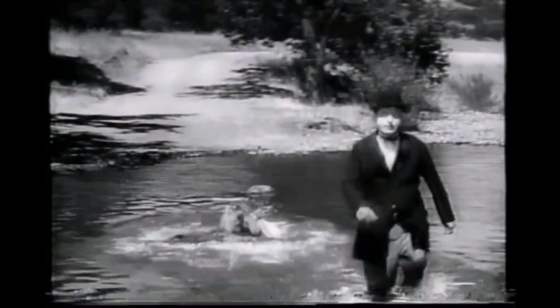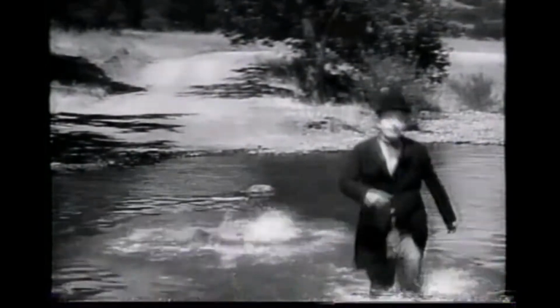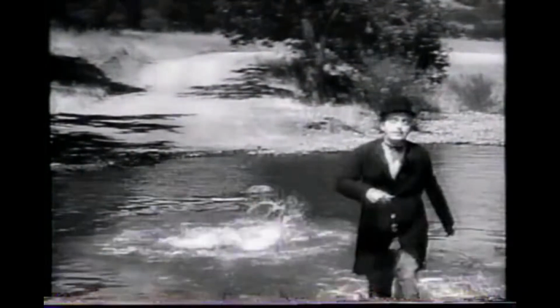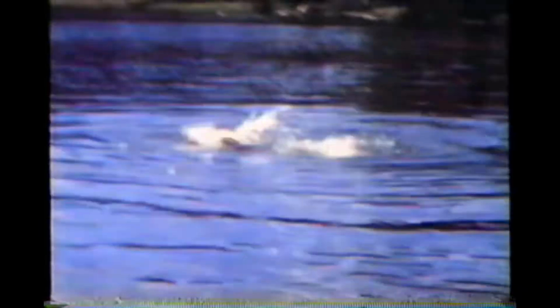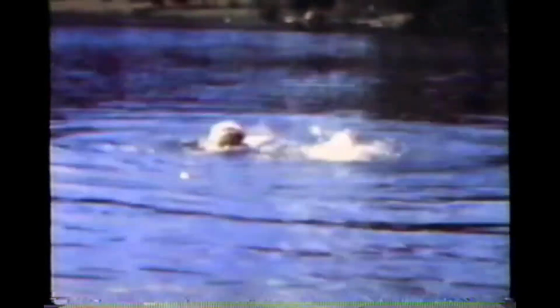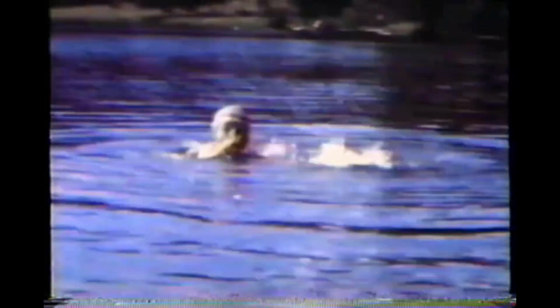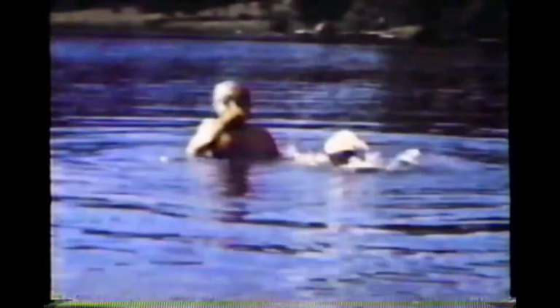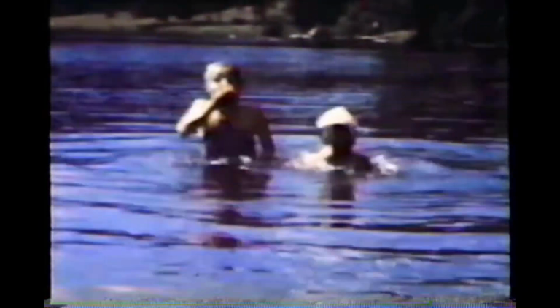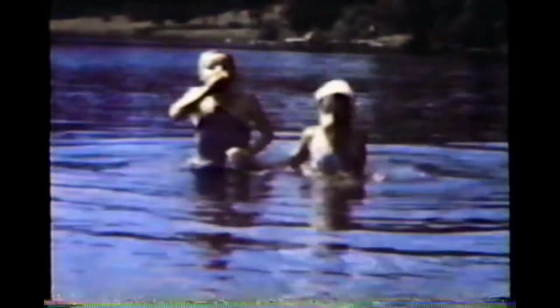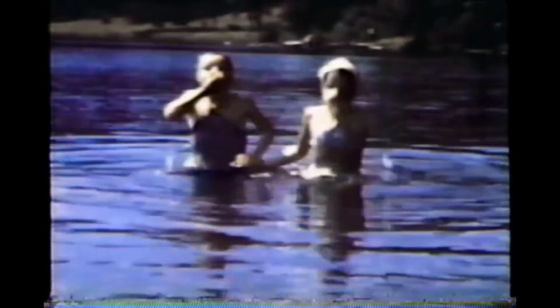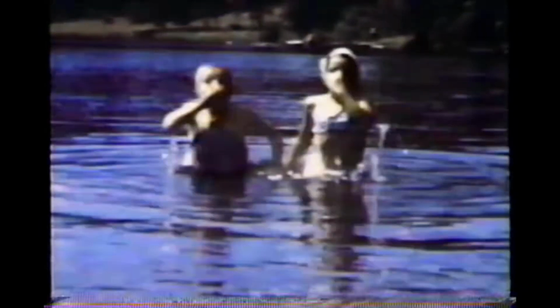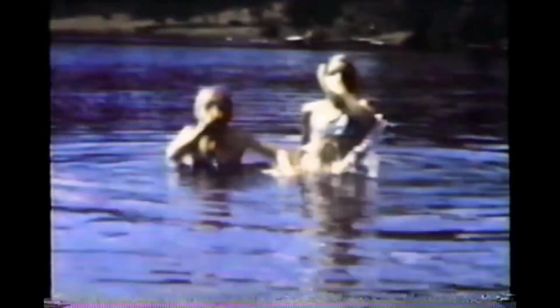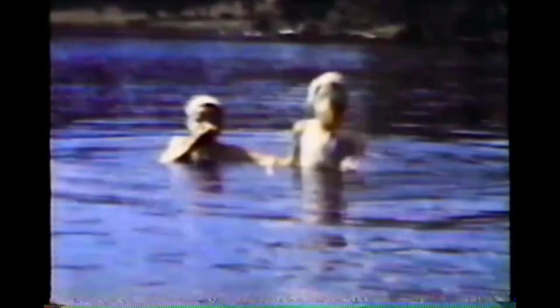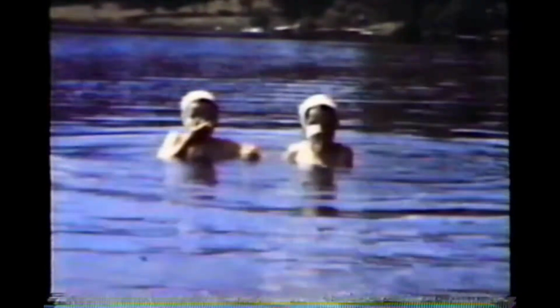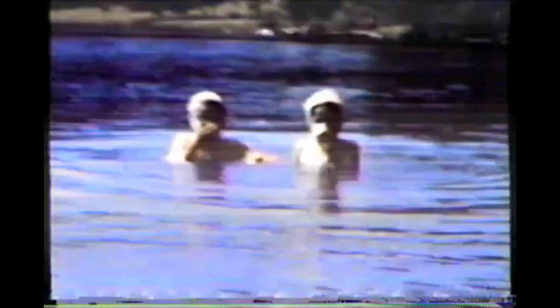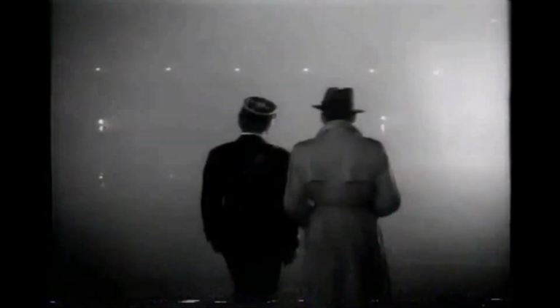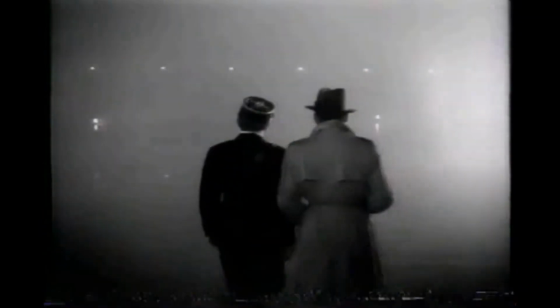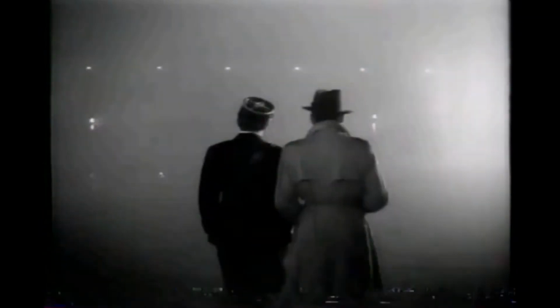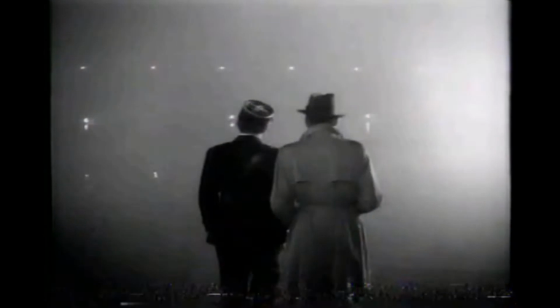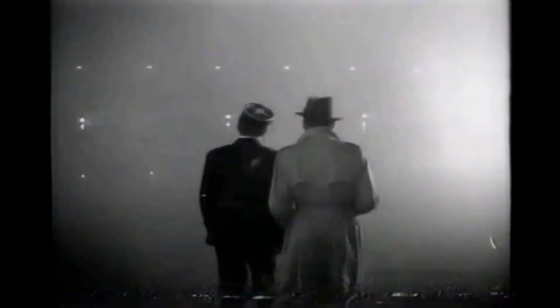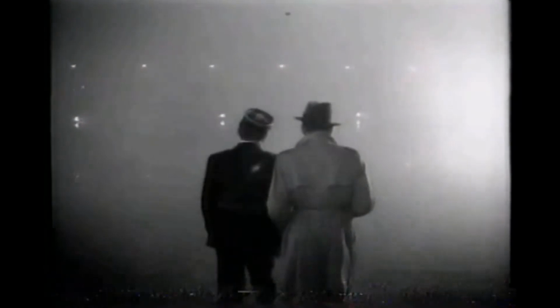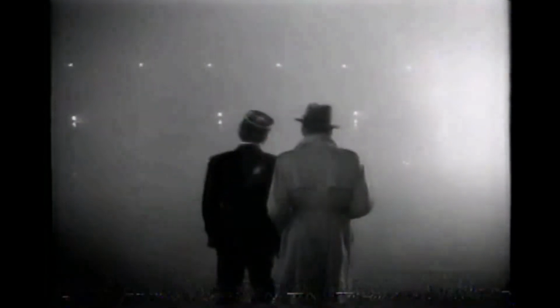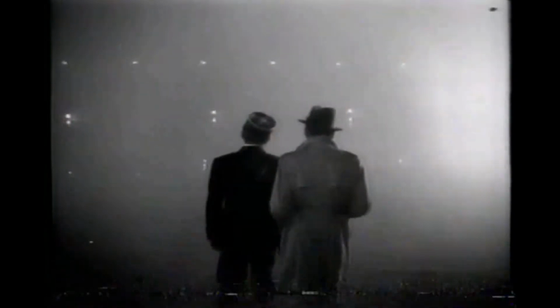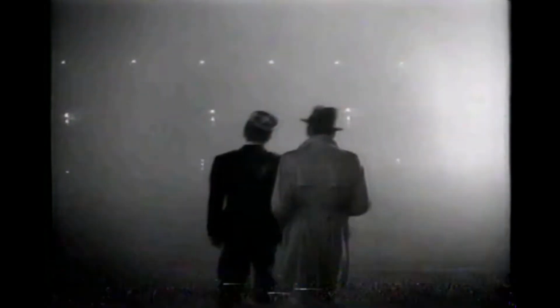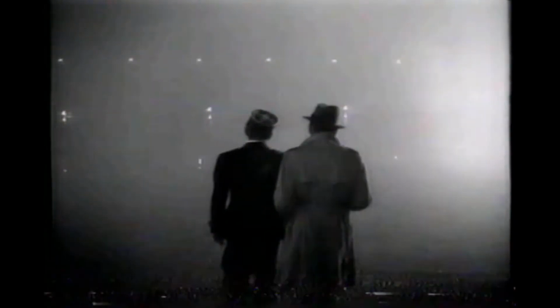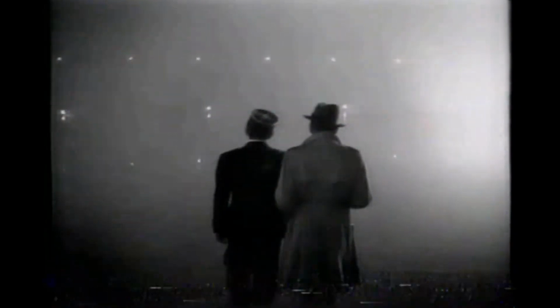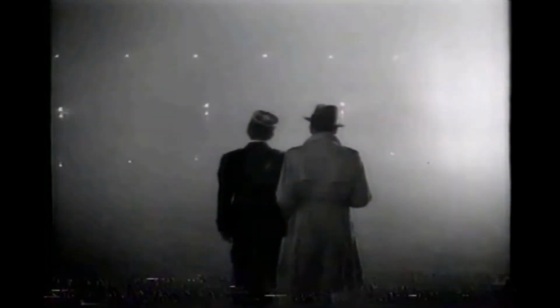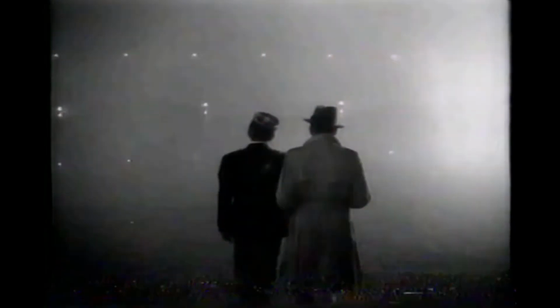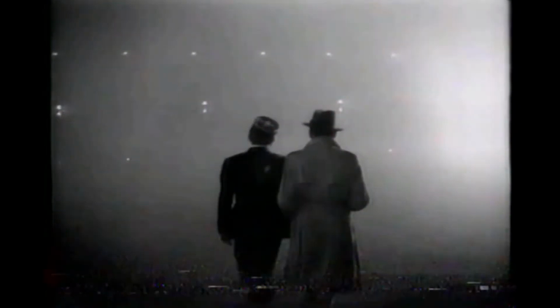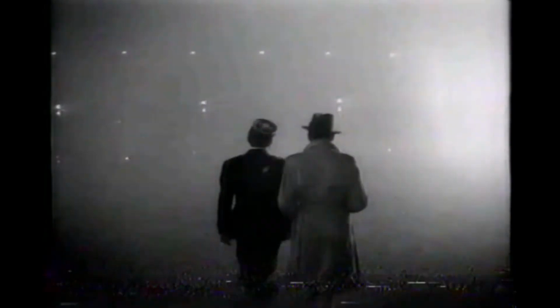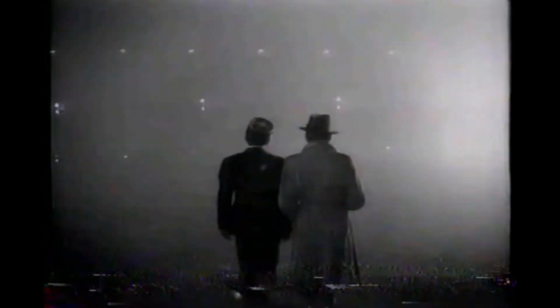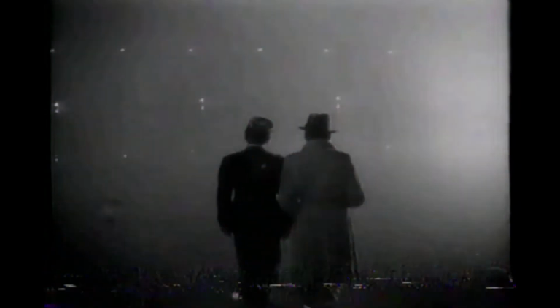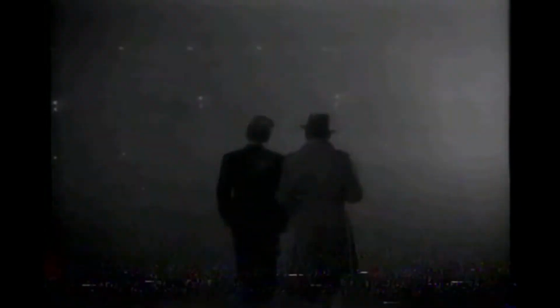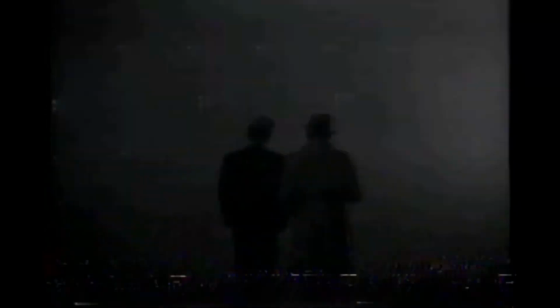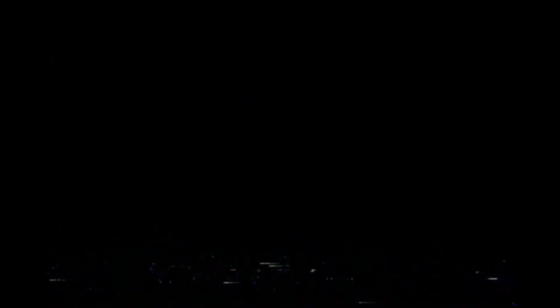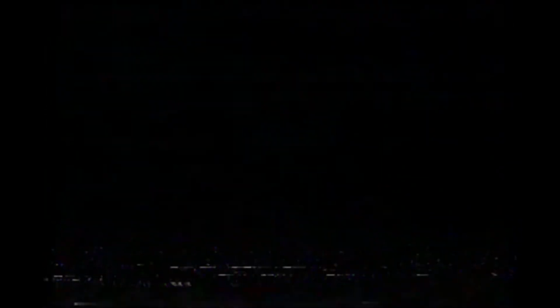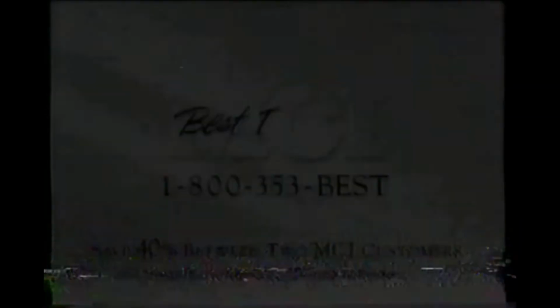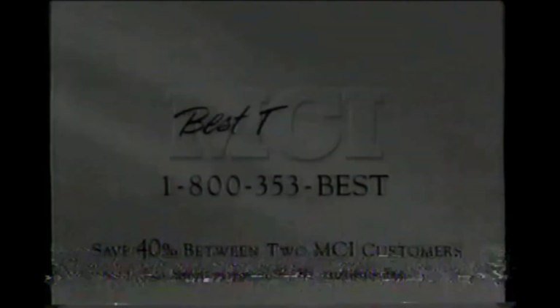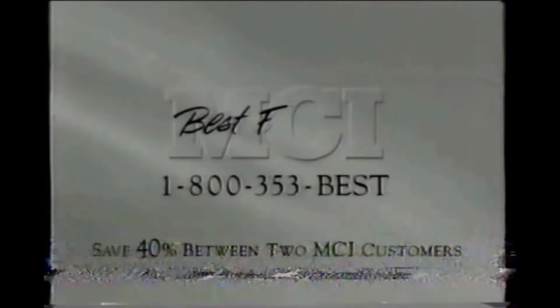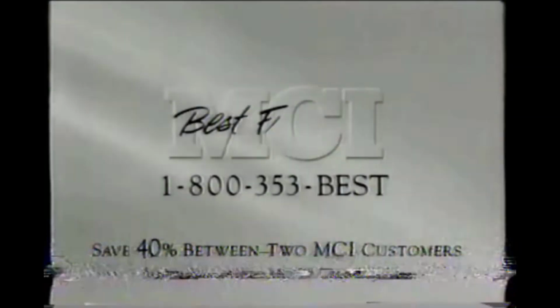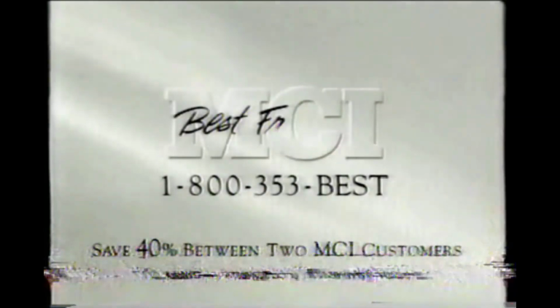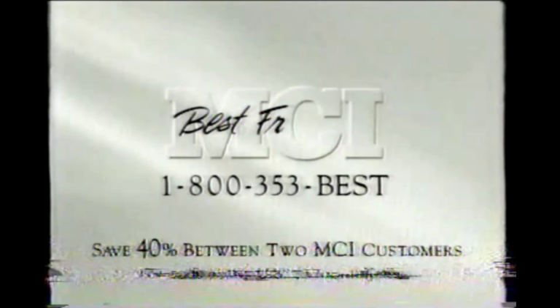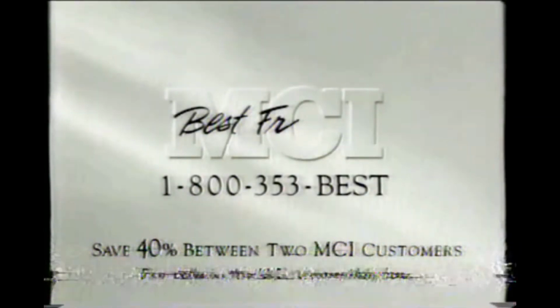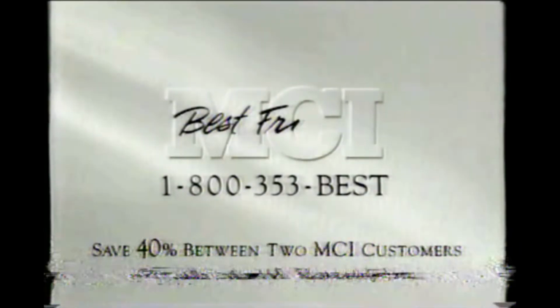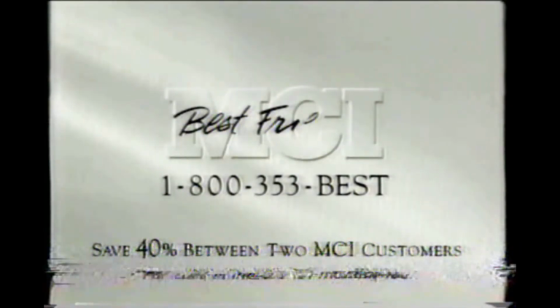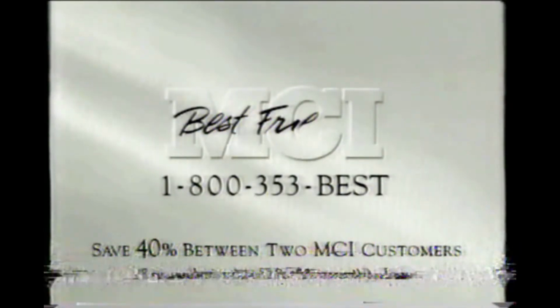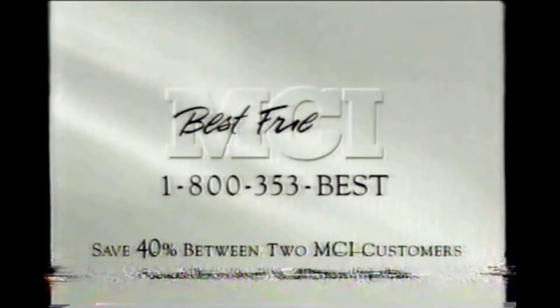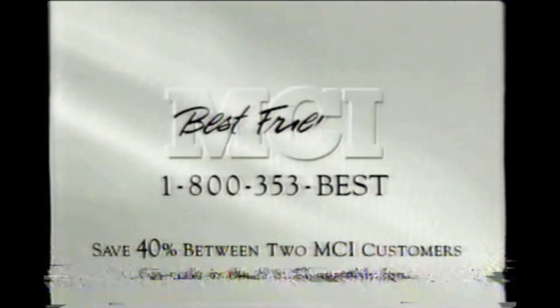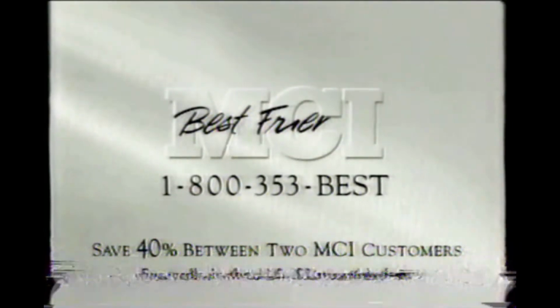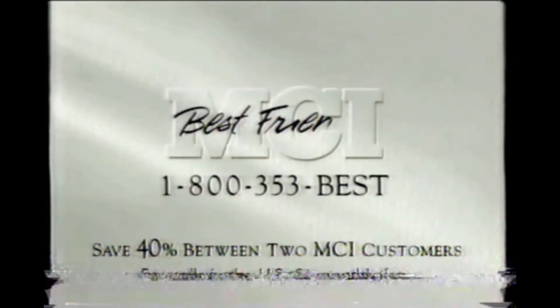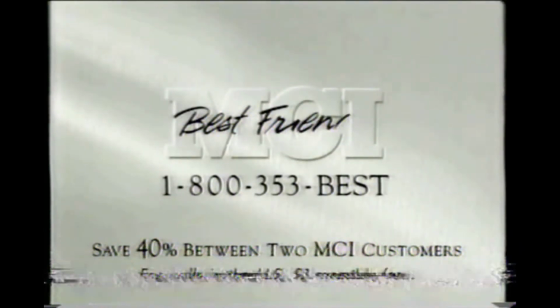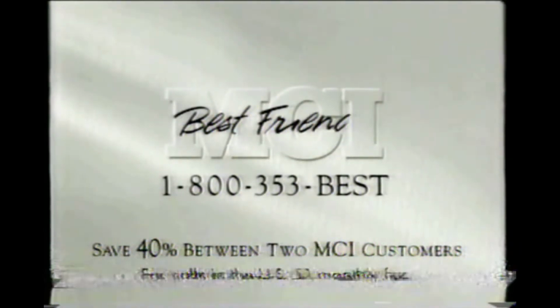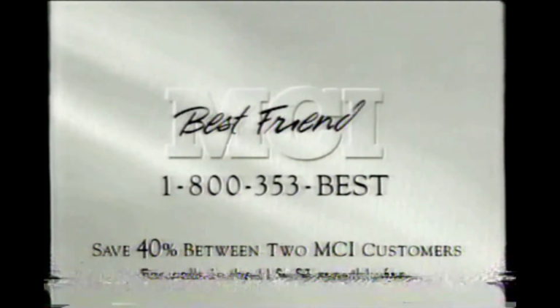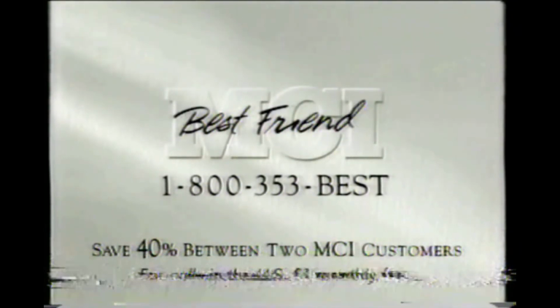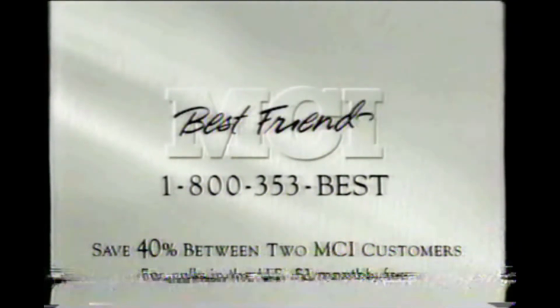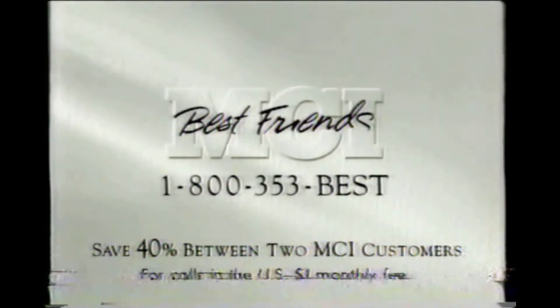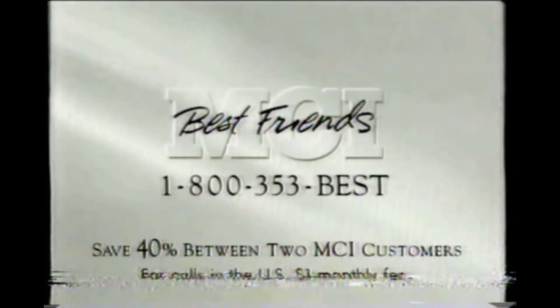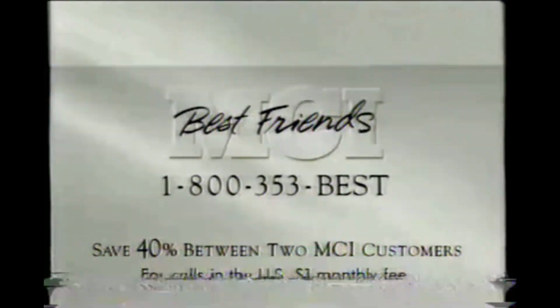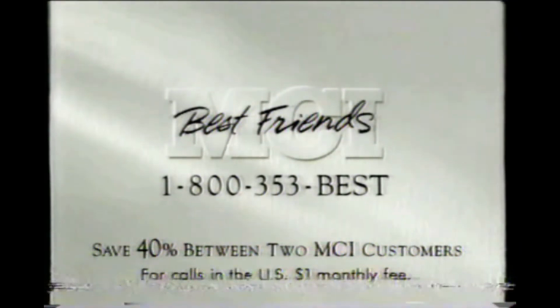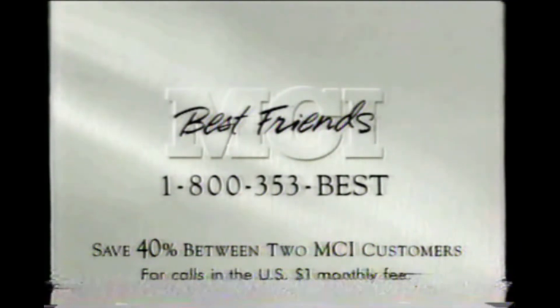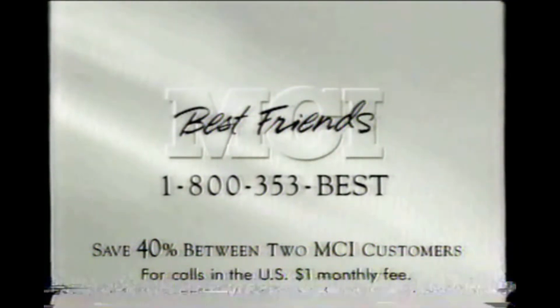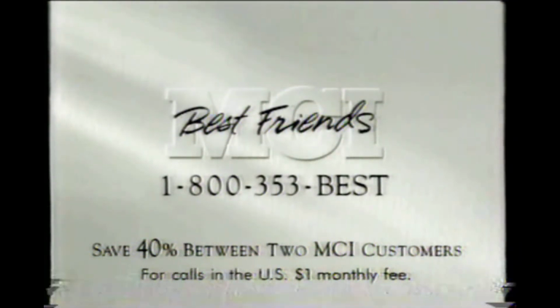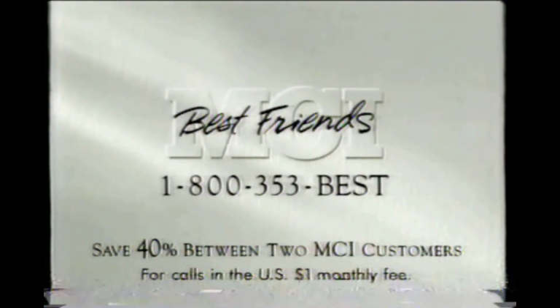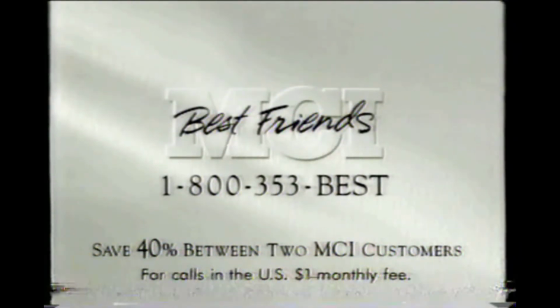Introducing Best Friends from MCI — a 40% savings for you and someone you call all the time.